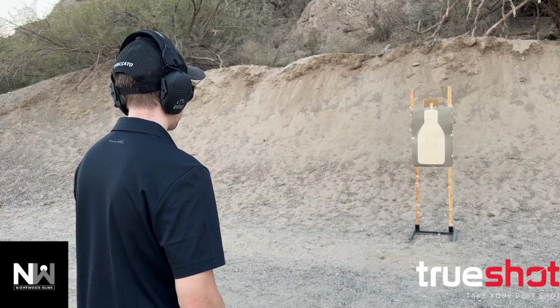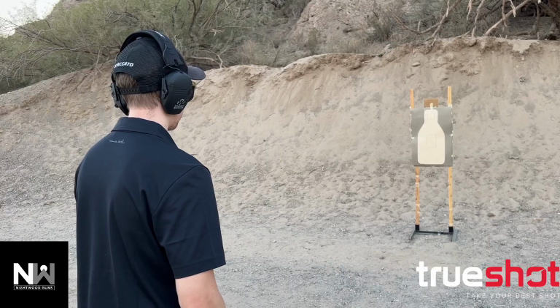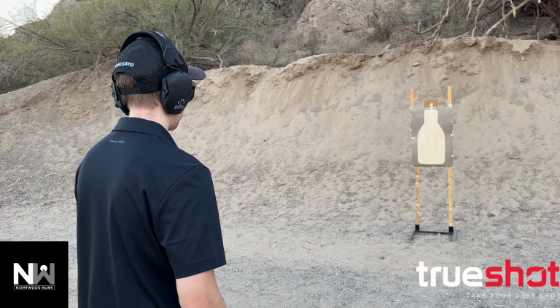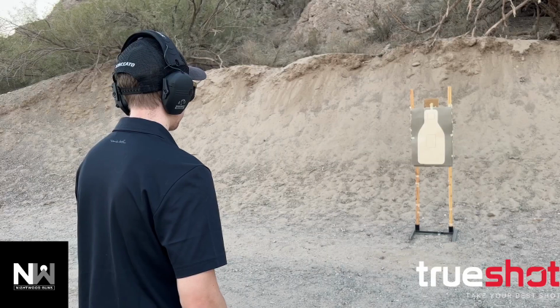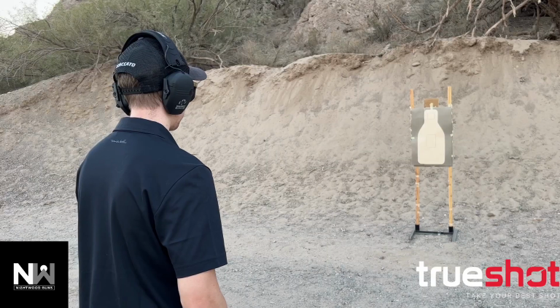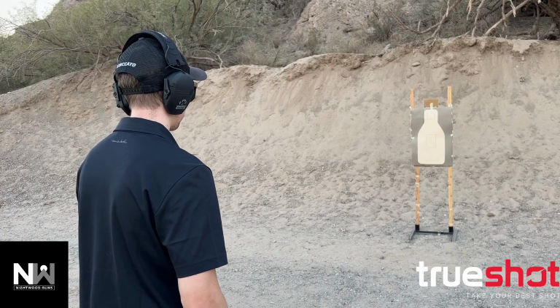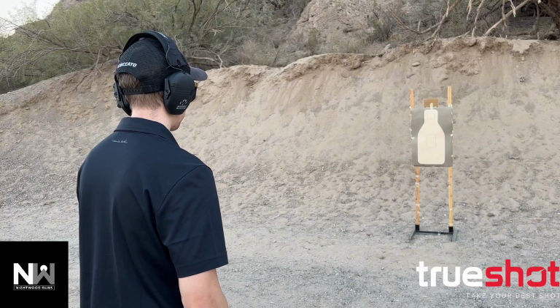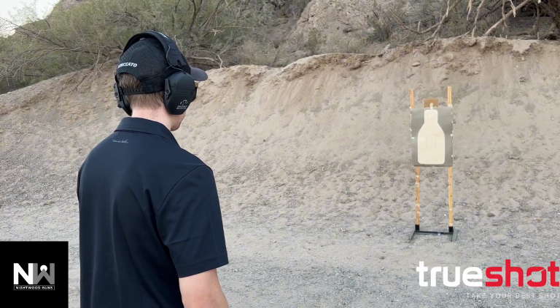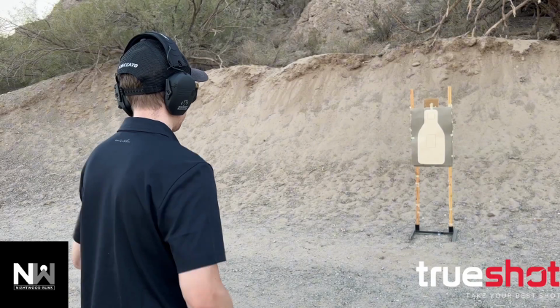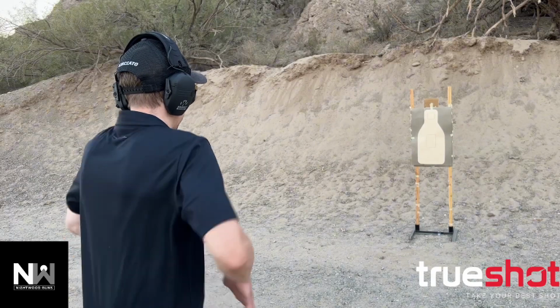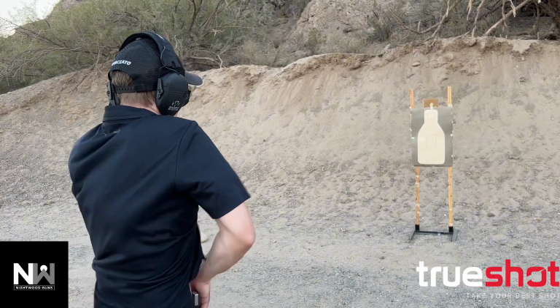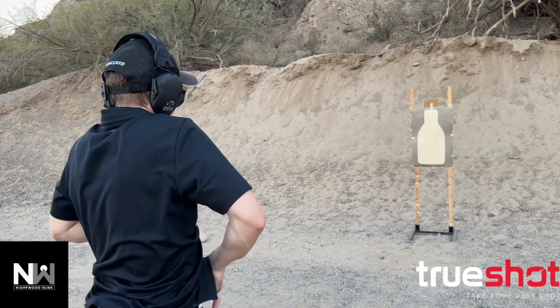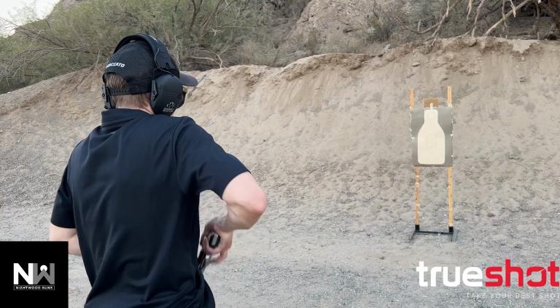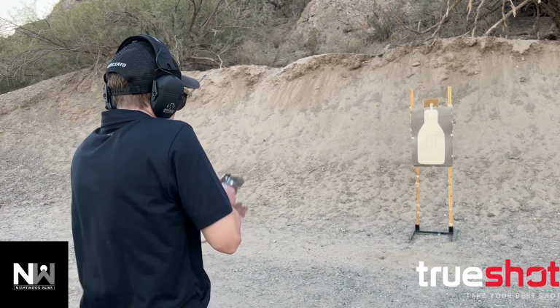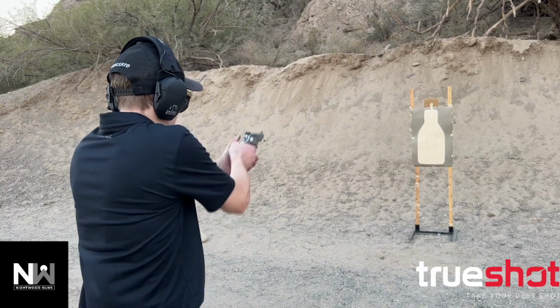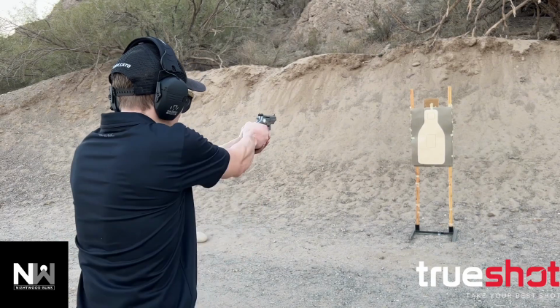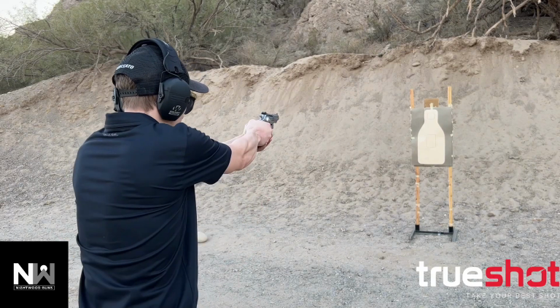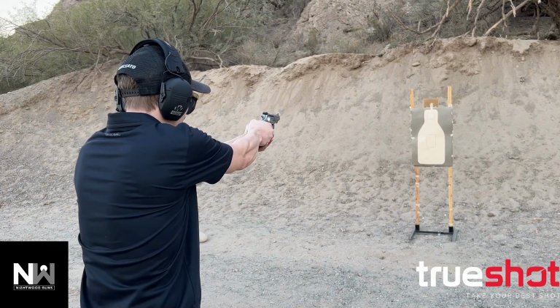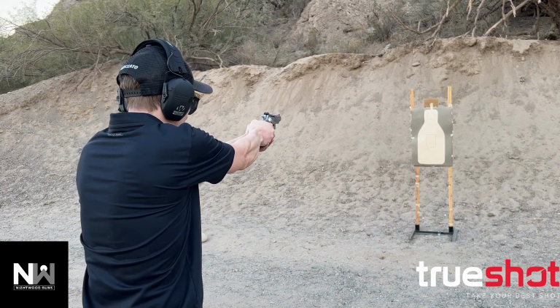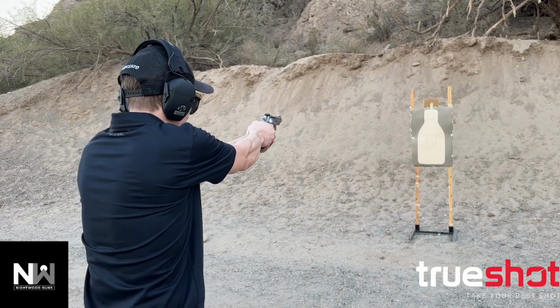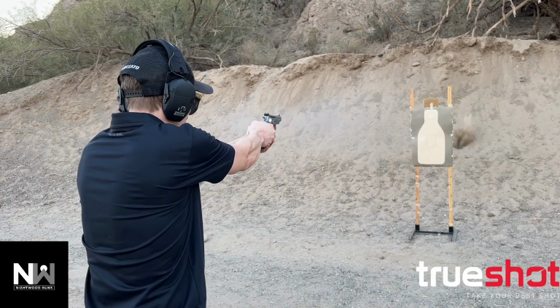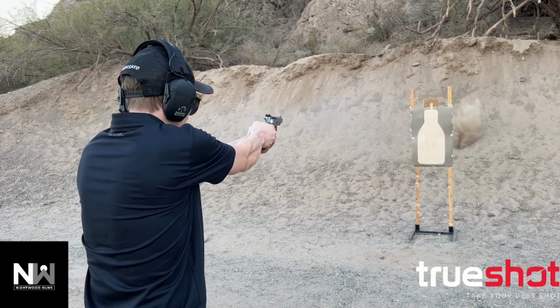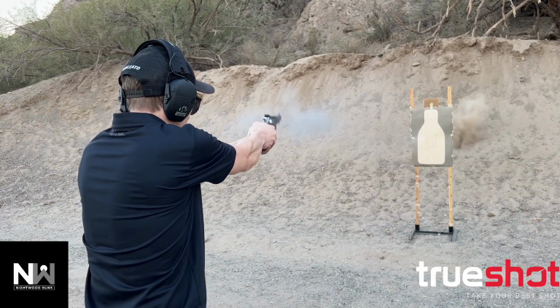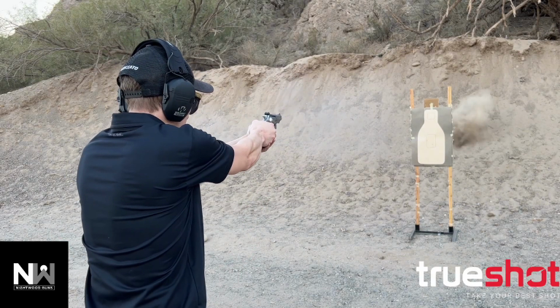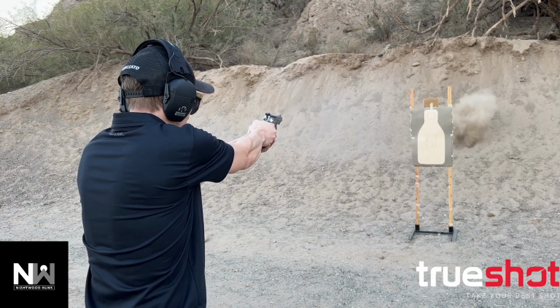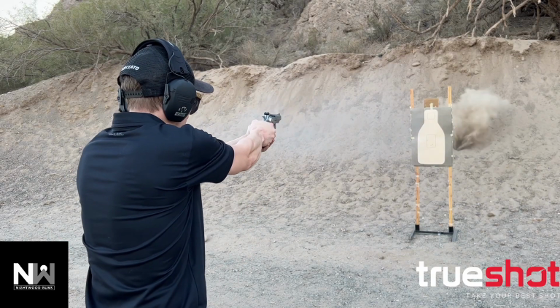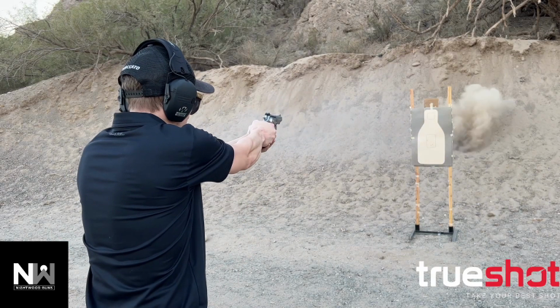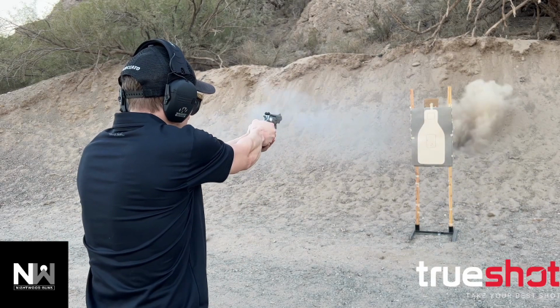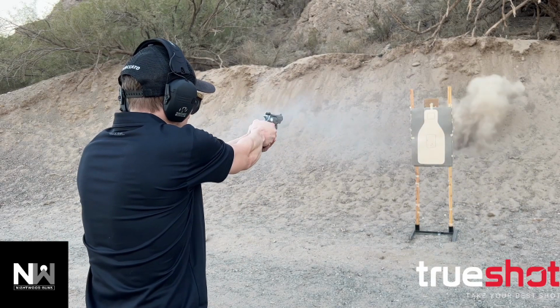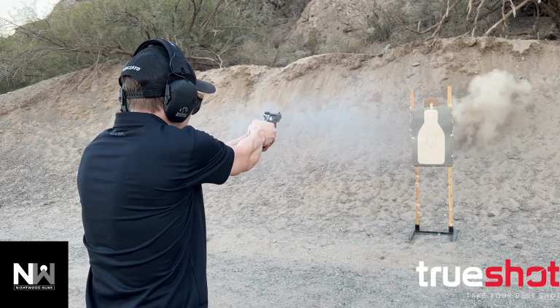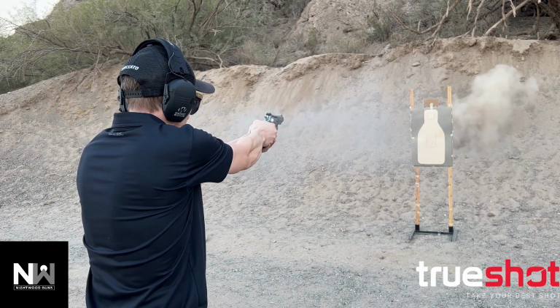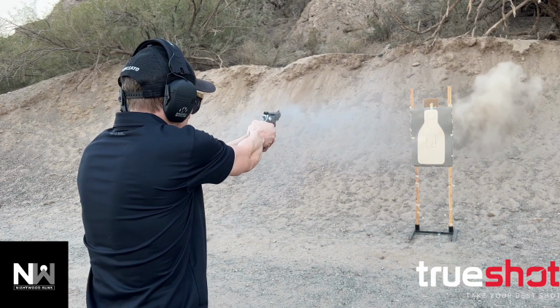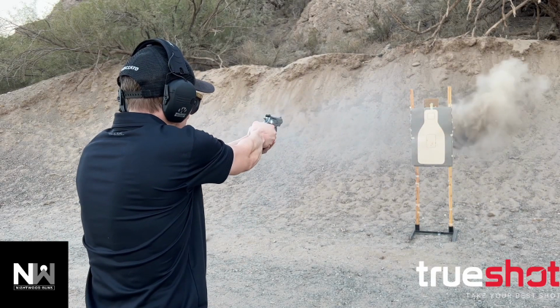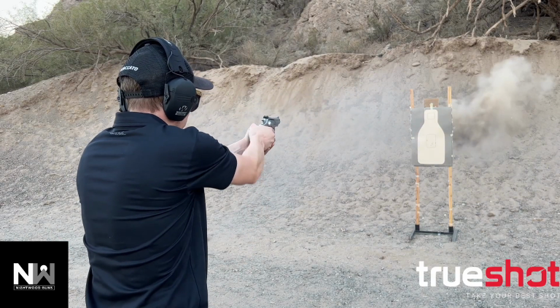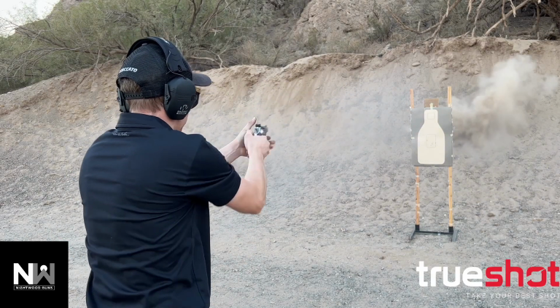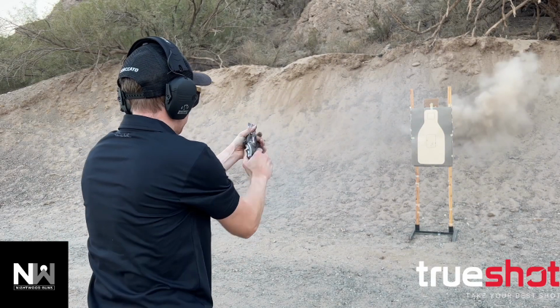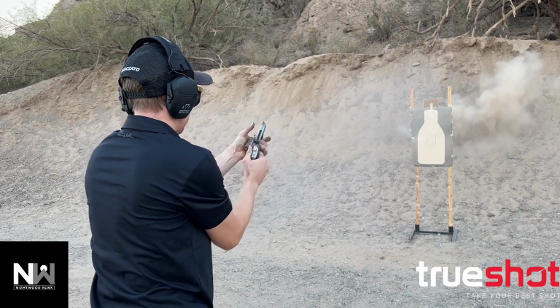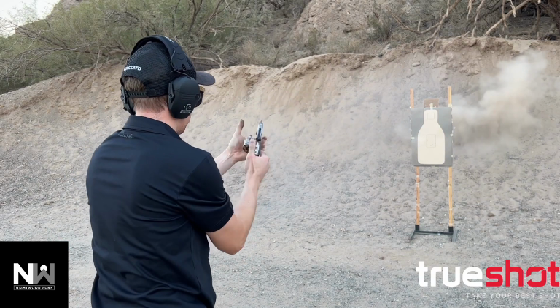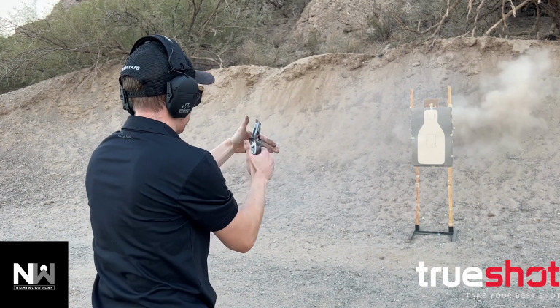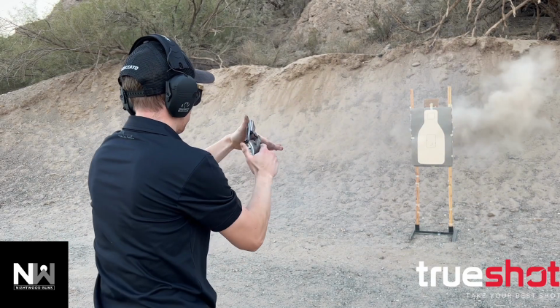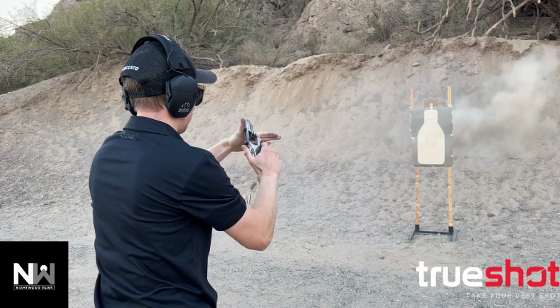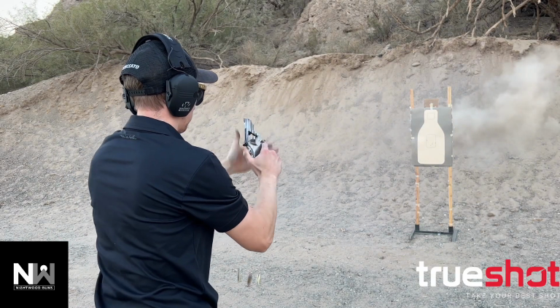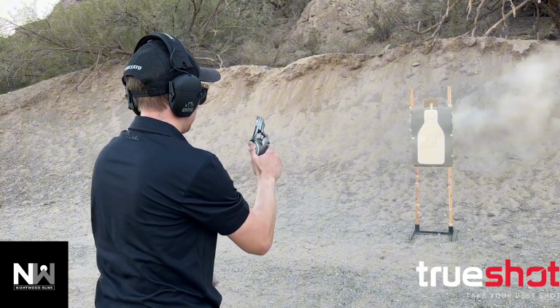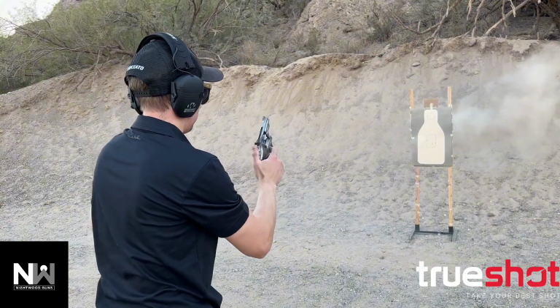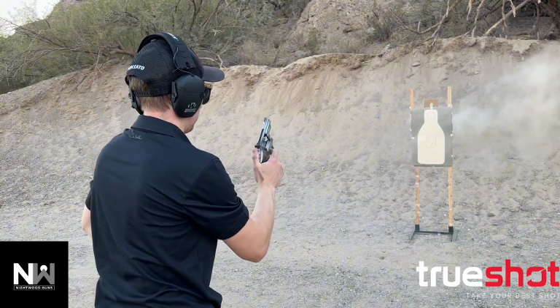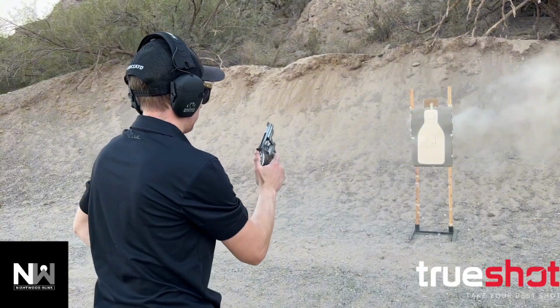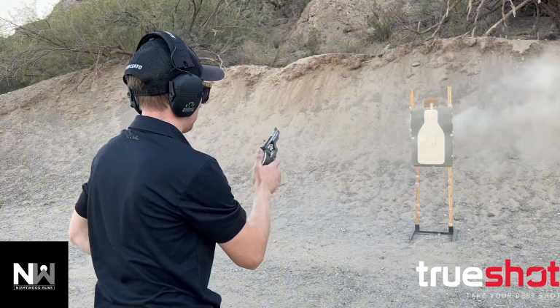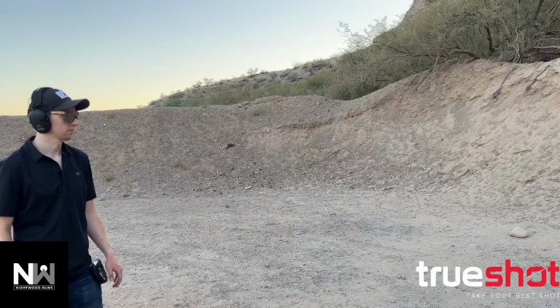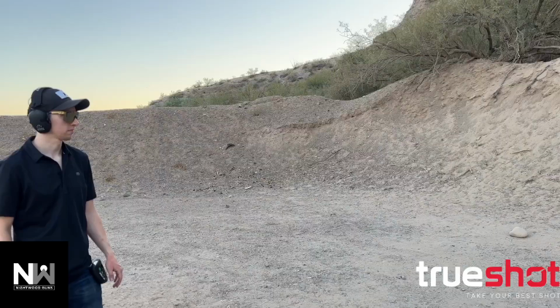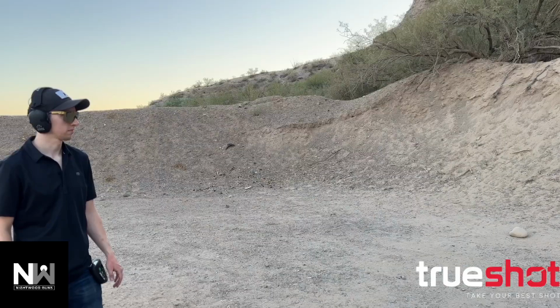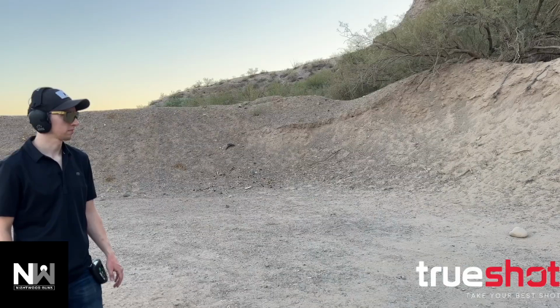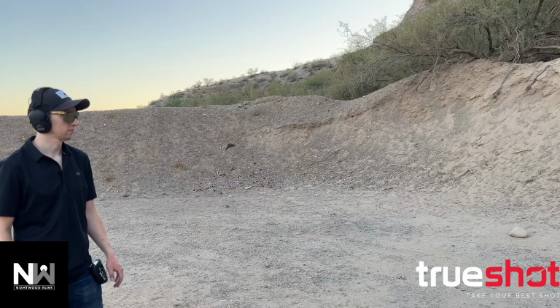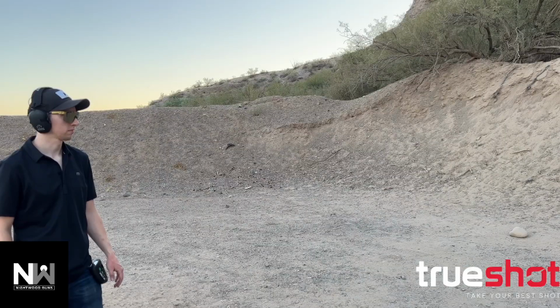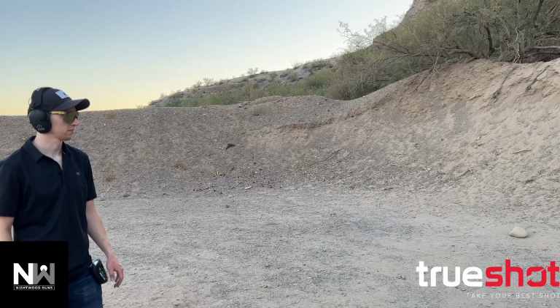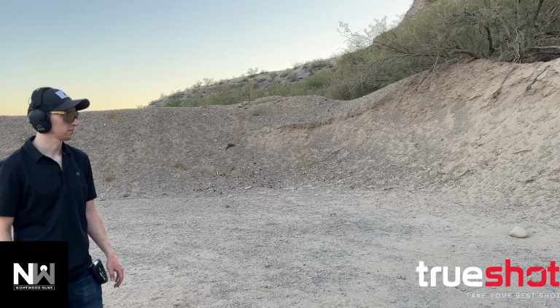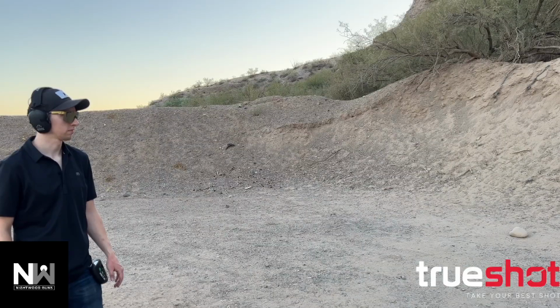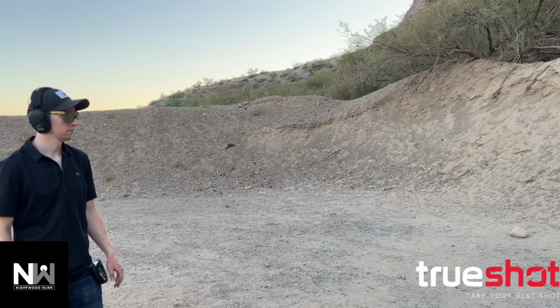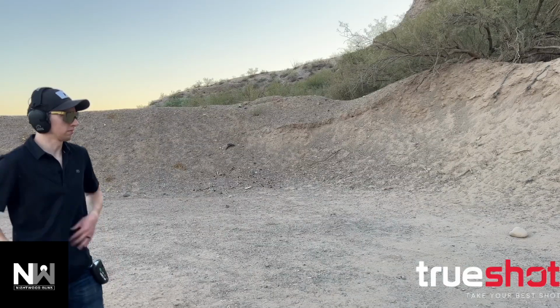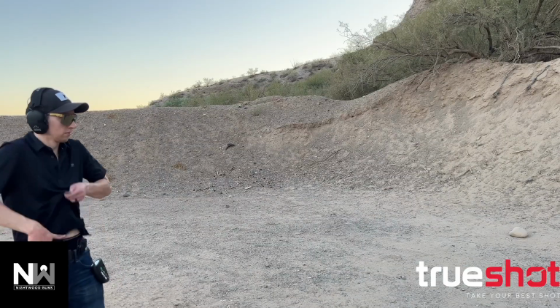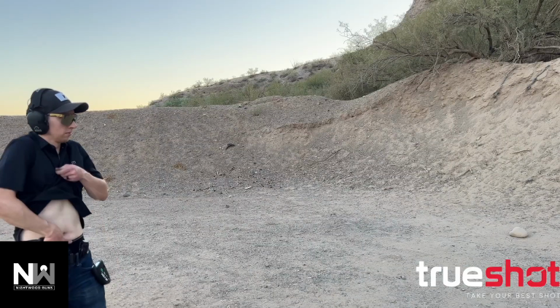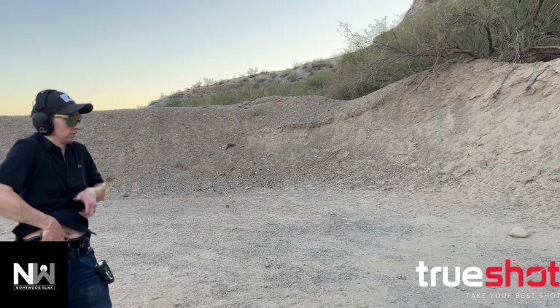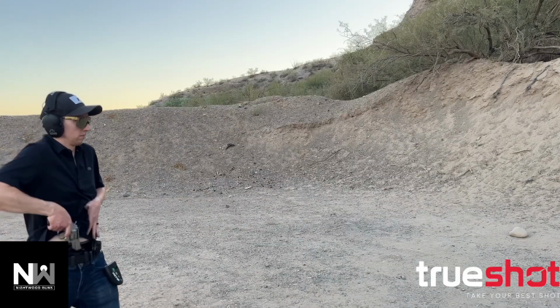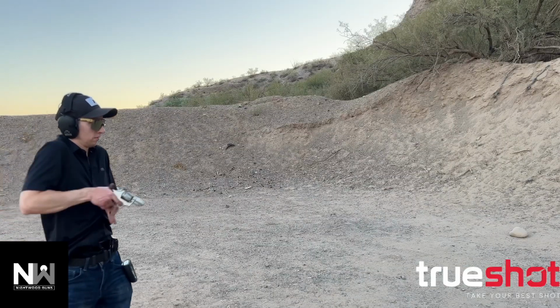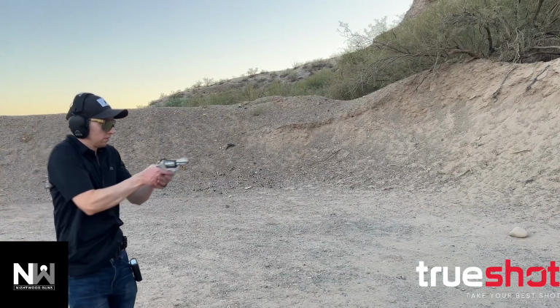This ammo ran 100% perfectly, and I highly recommend it as a soft shooting, training, or plinking round.